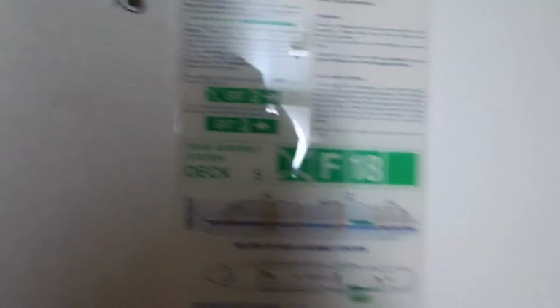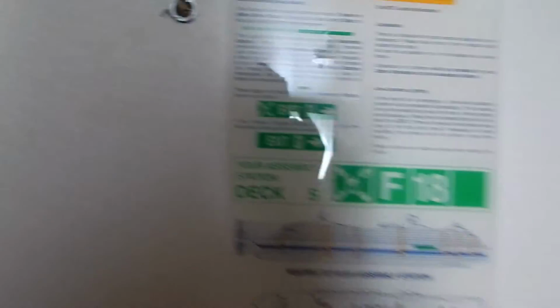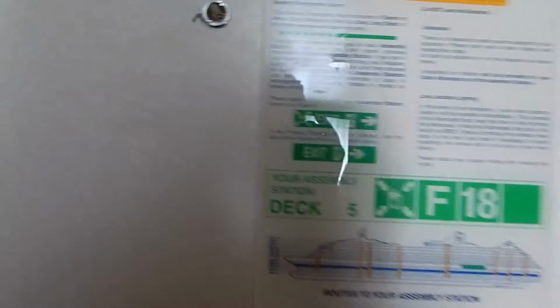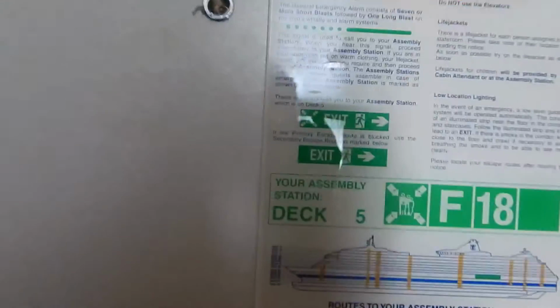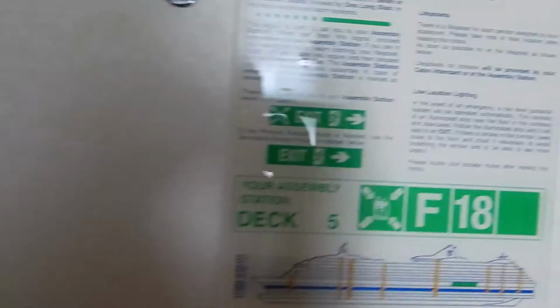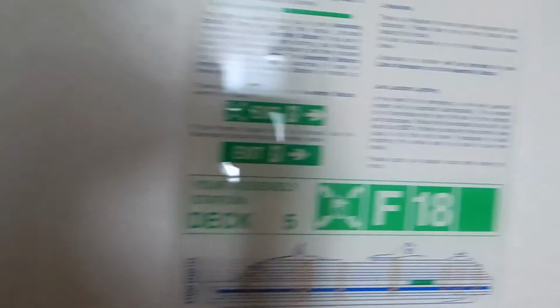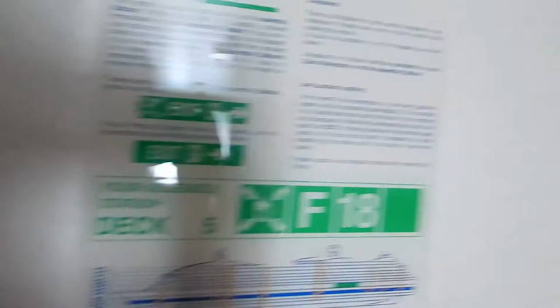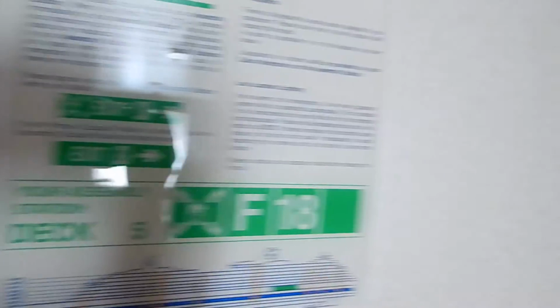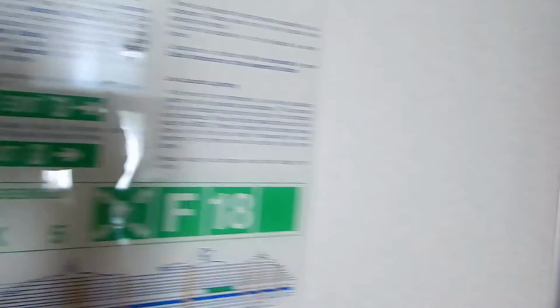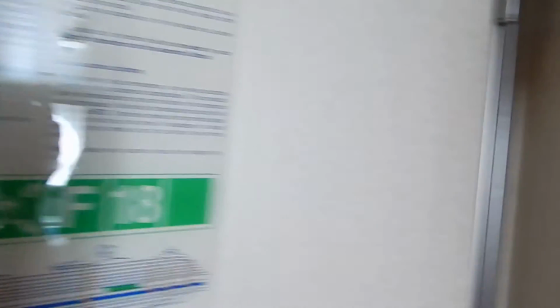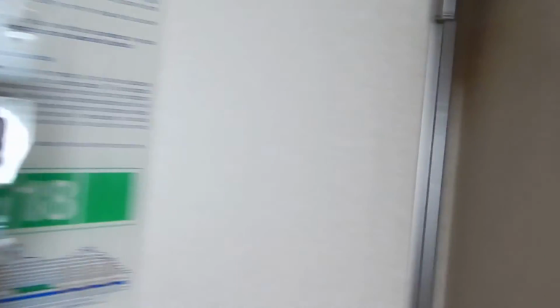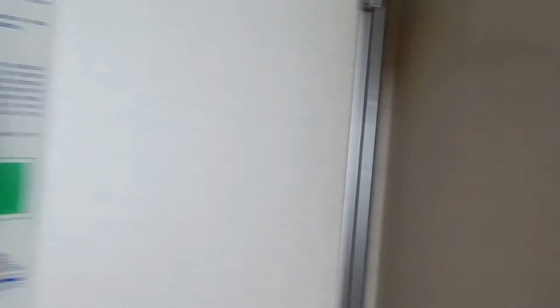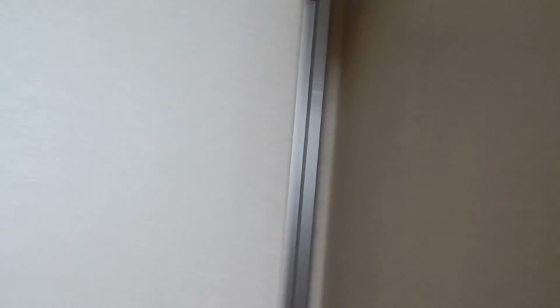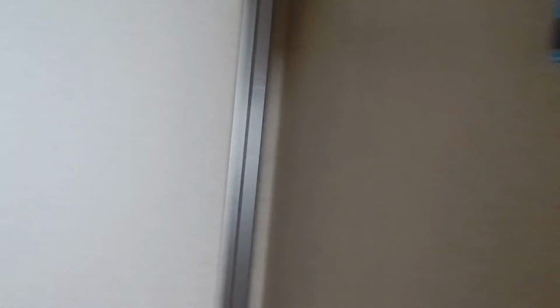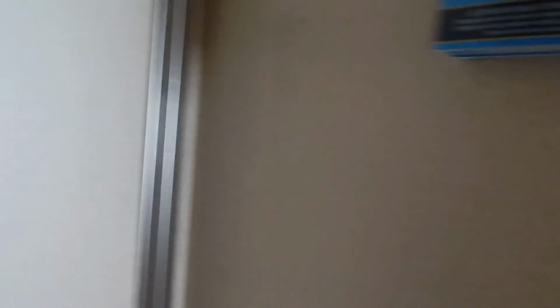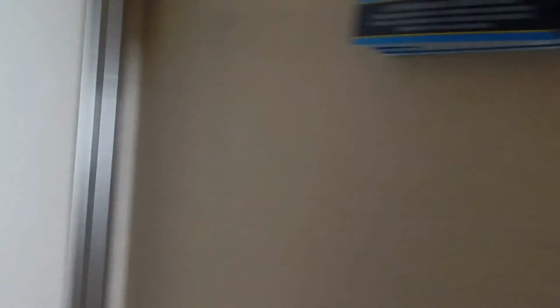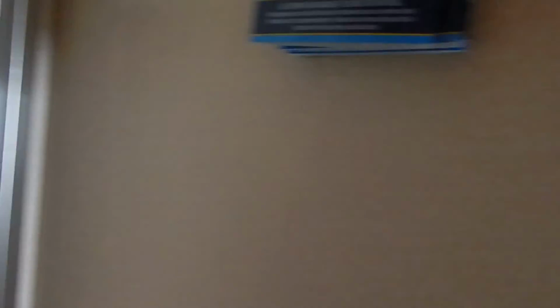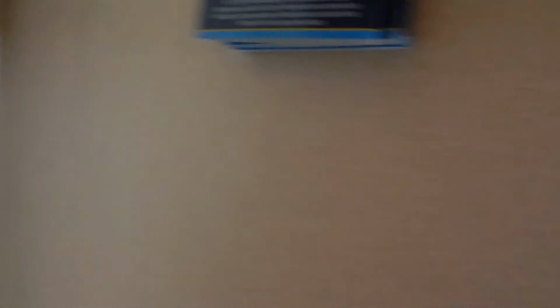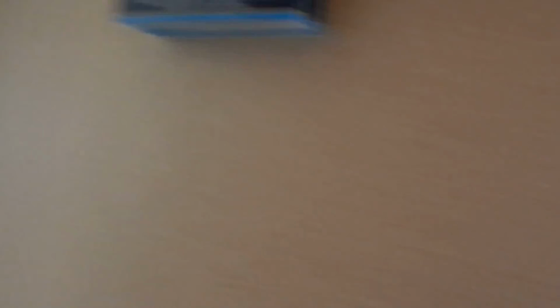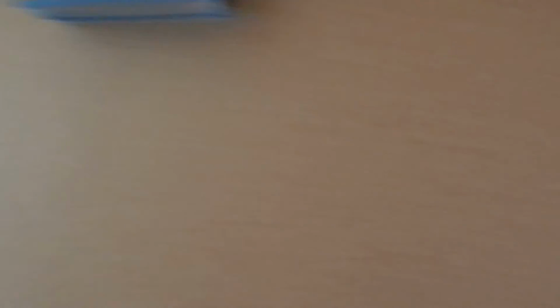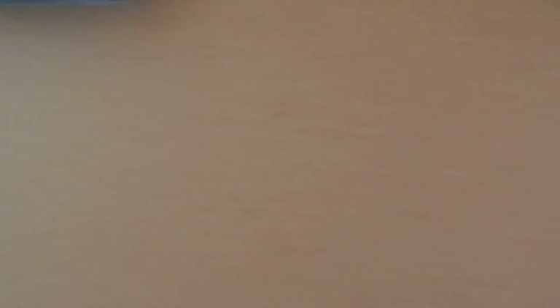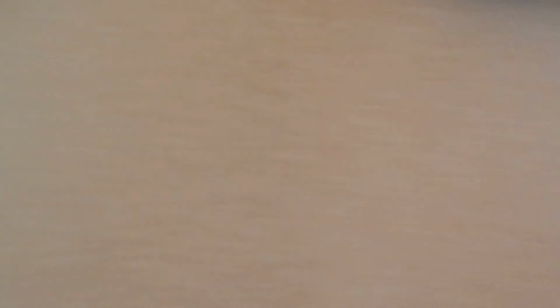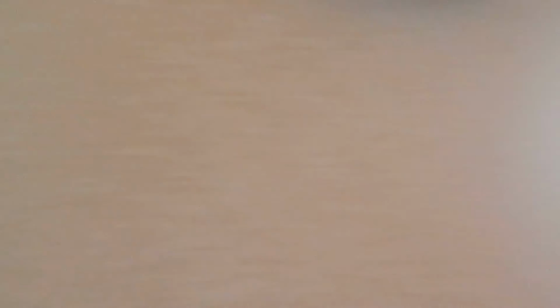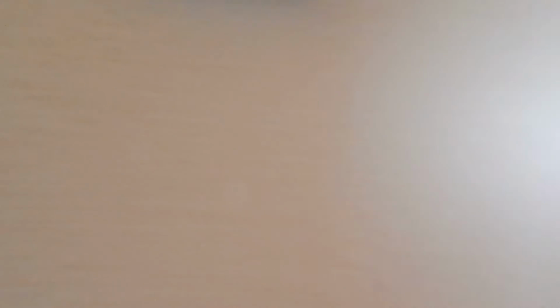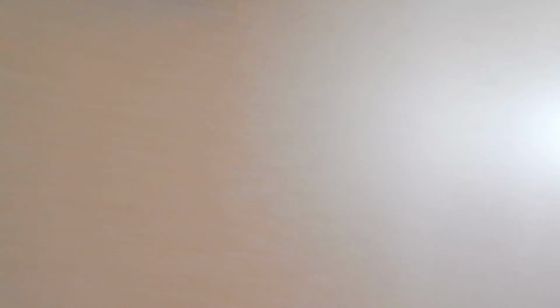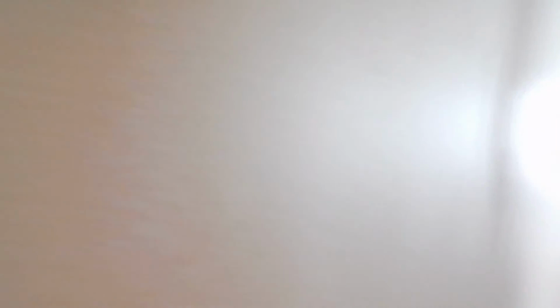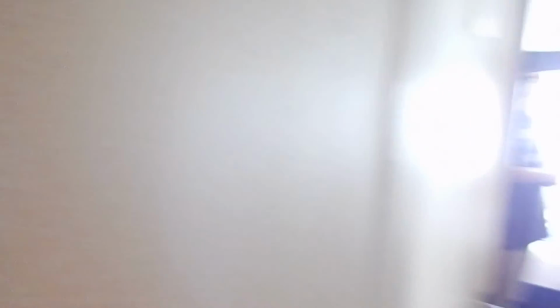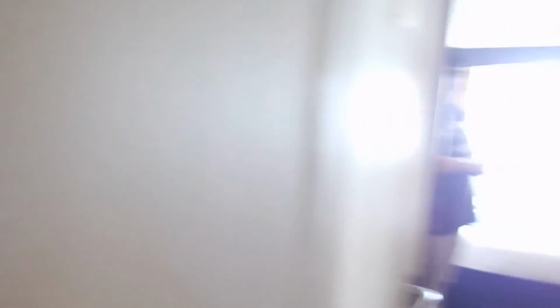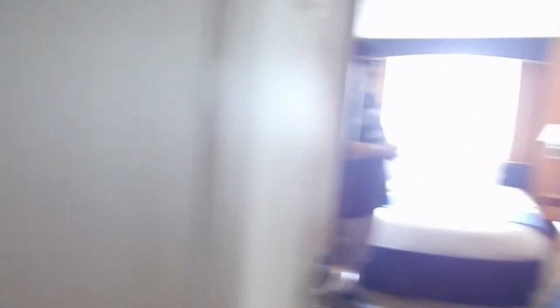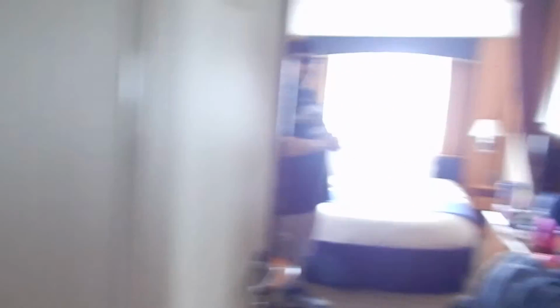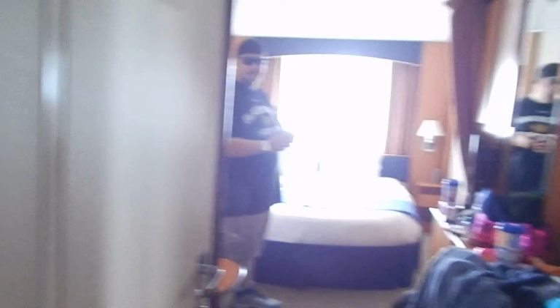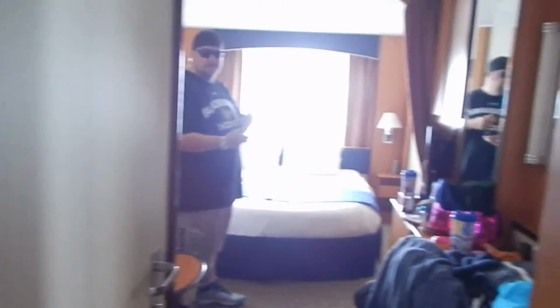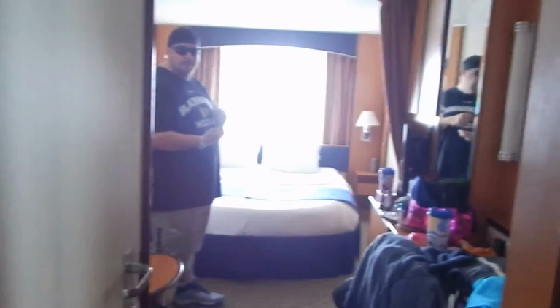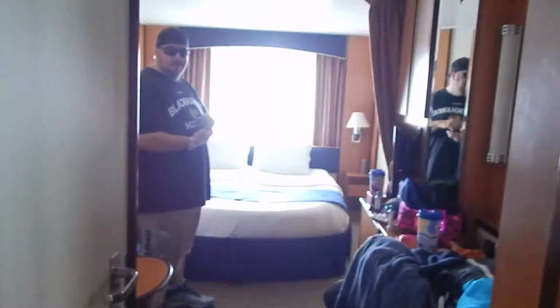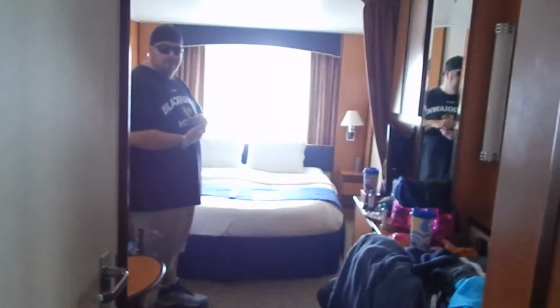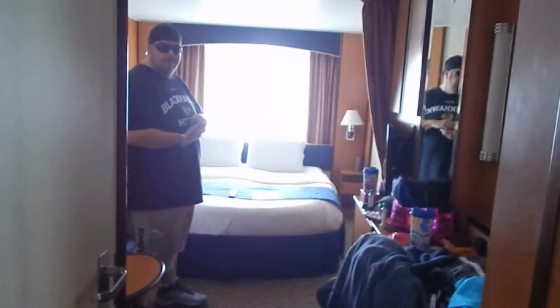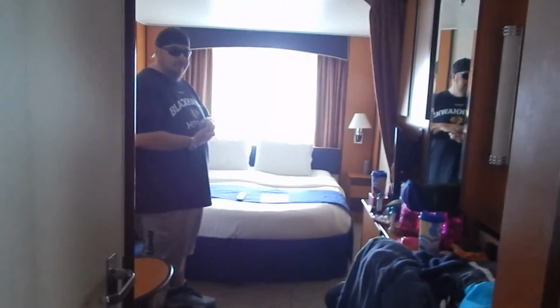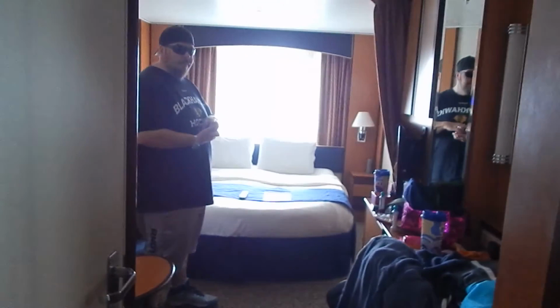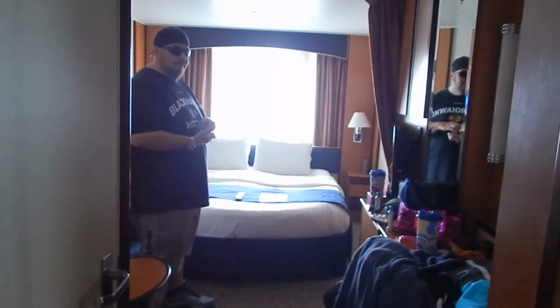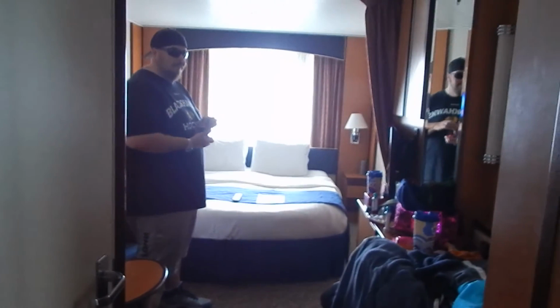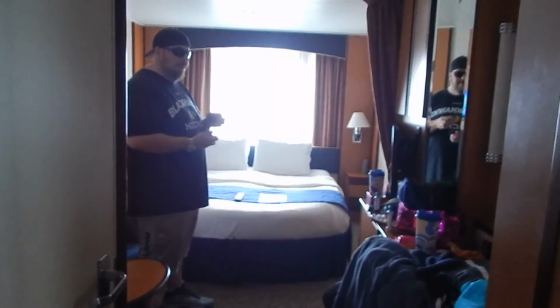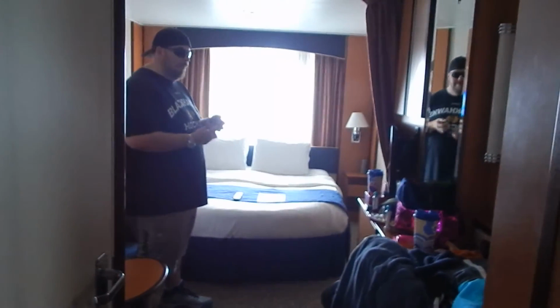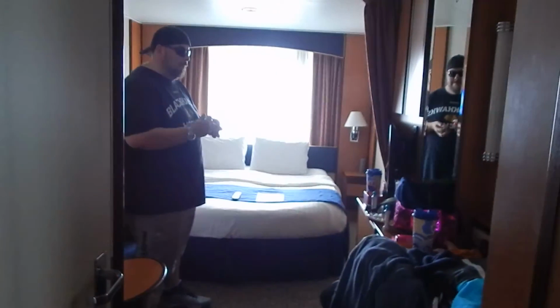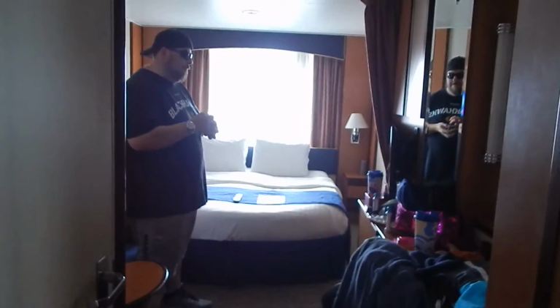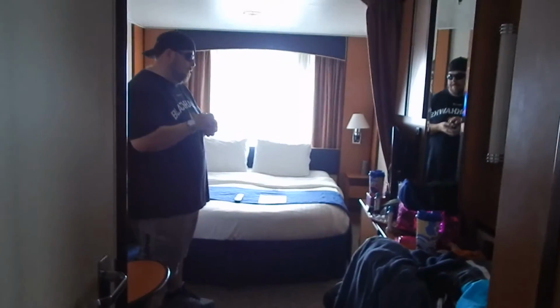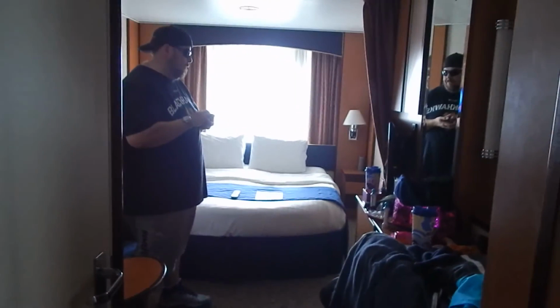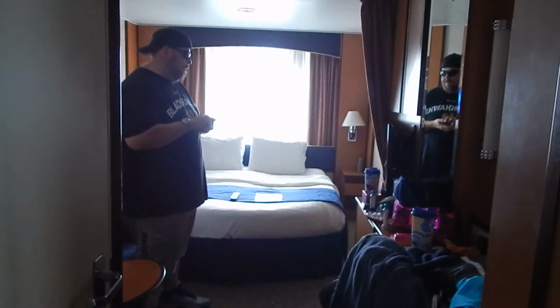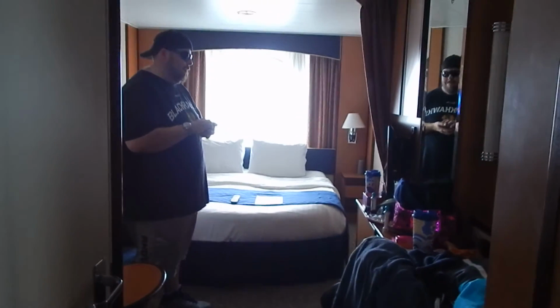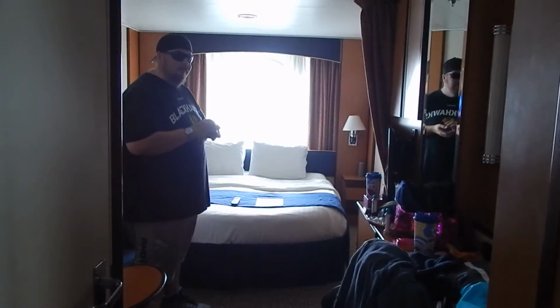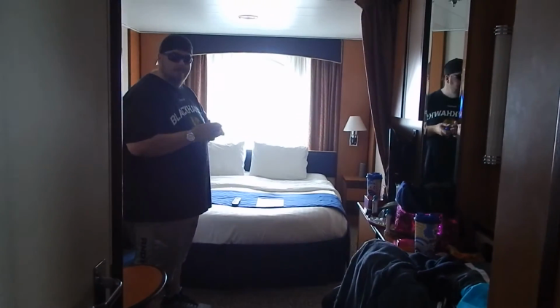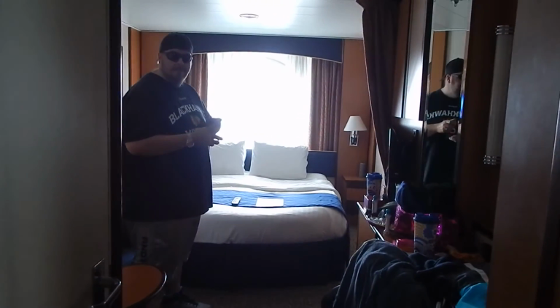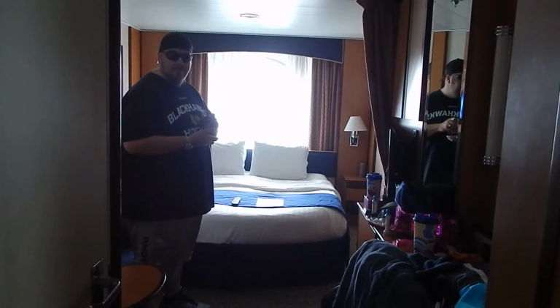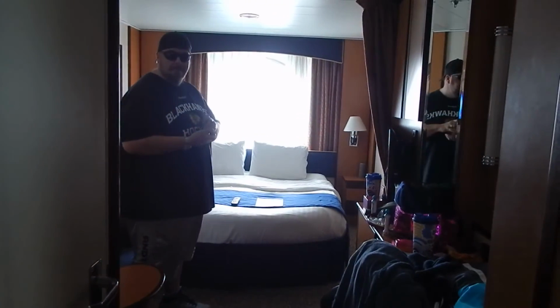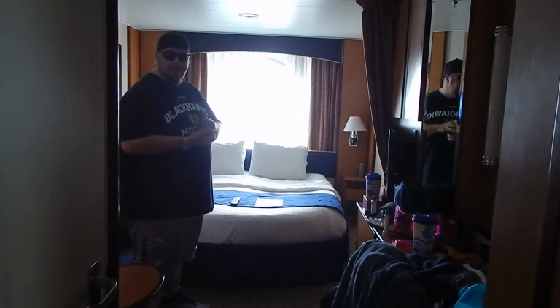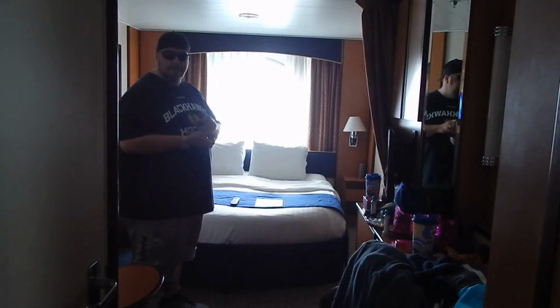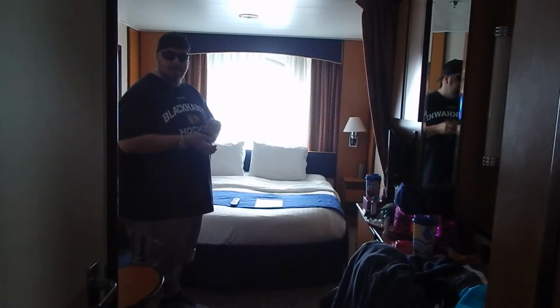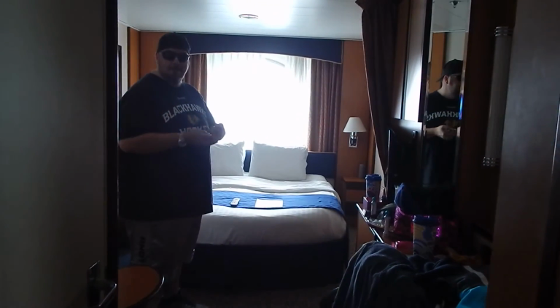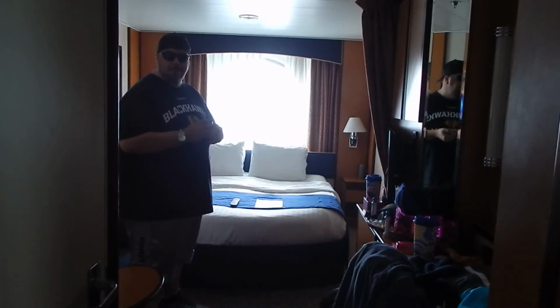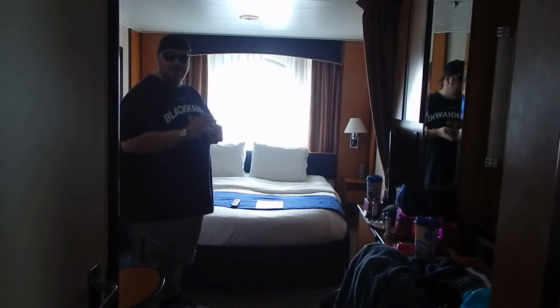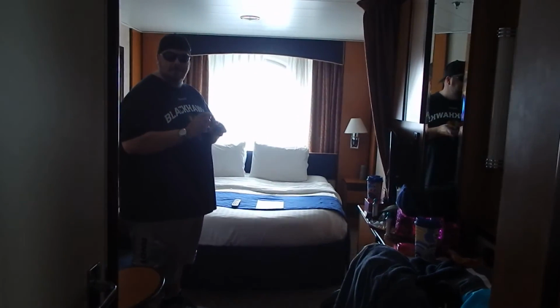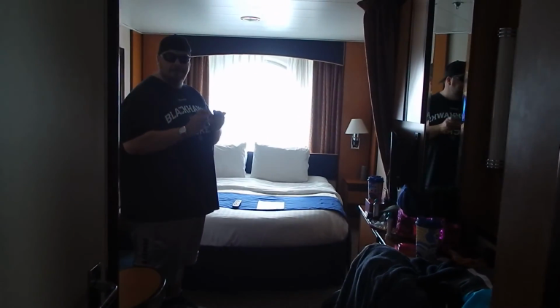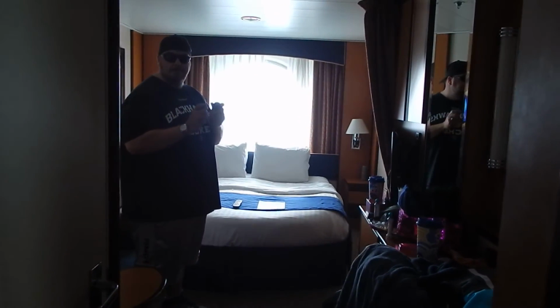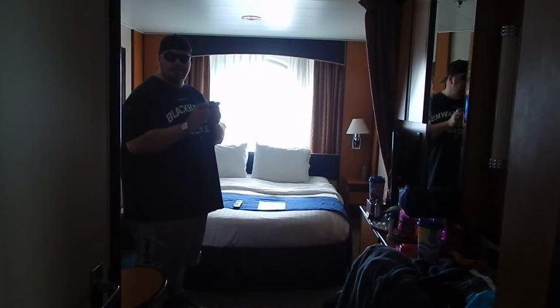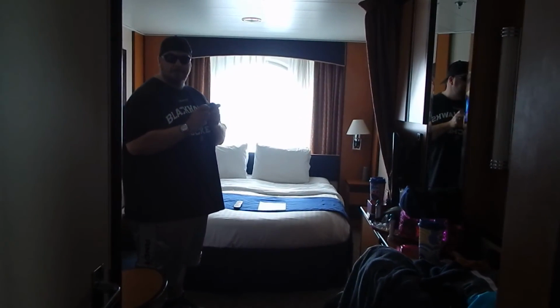So again, this is on the third floor, cabin number 3138. And we'll see you later. Bye!